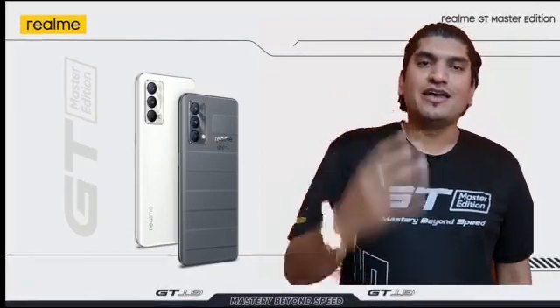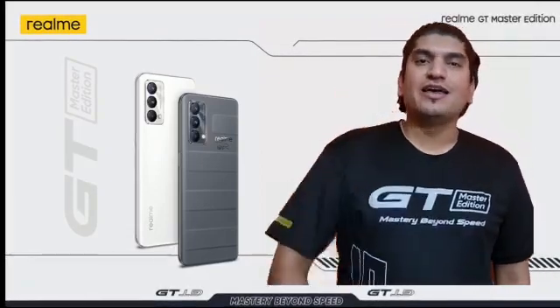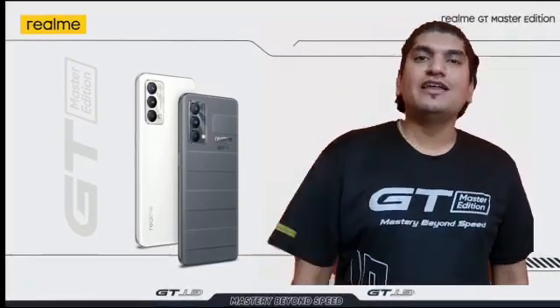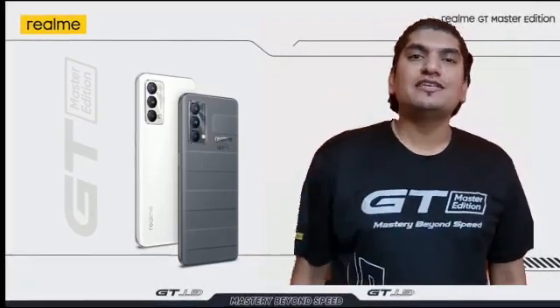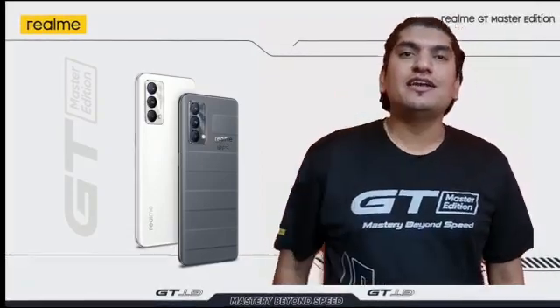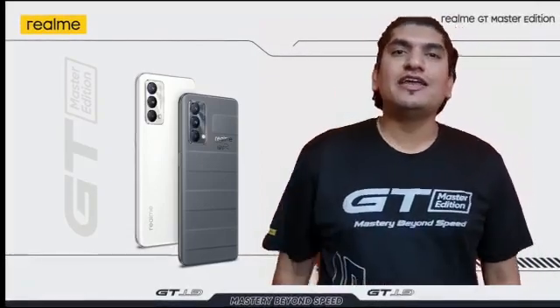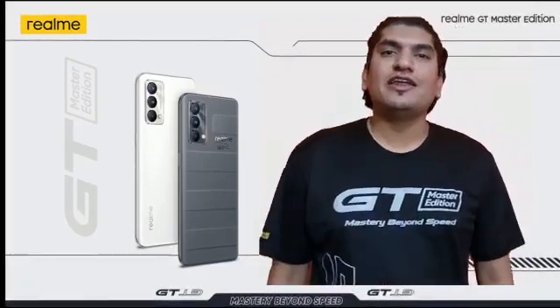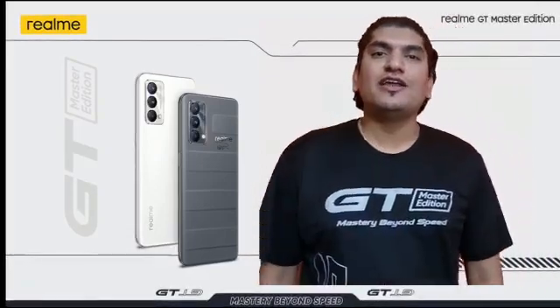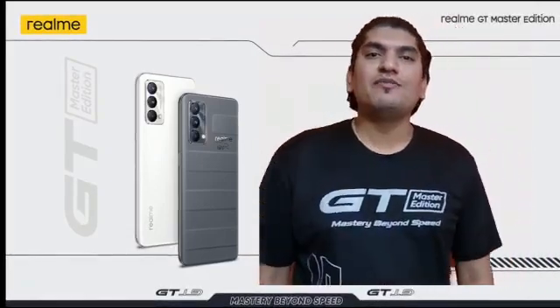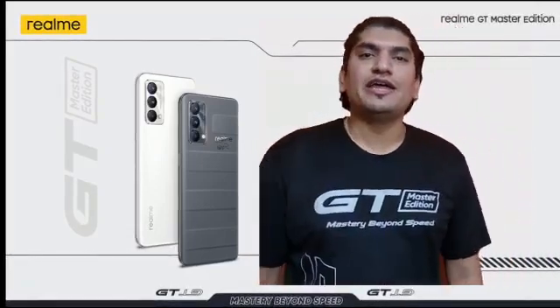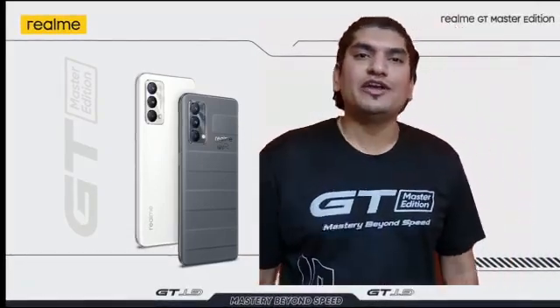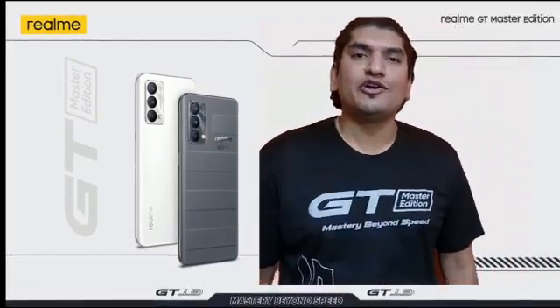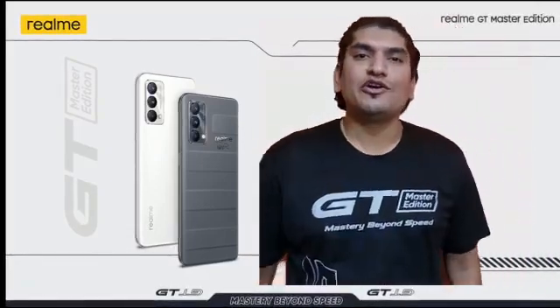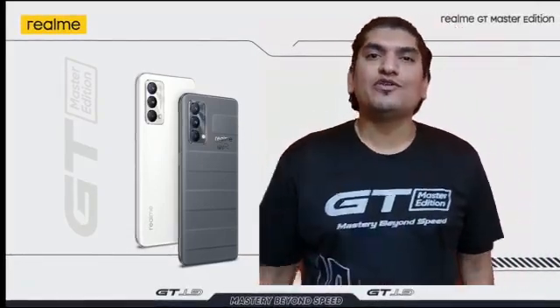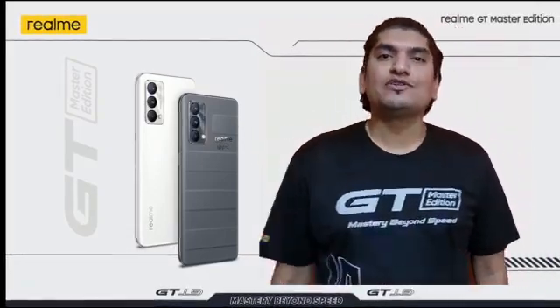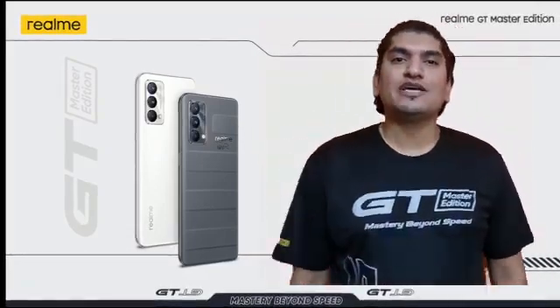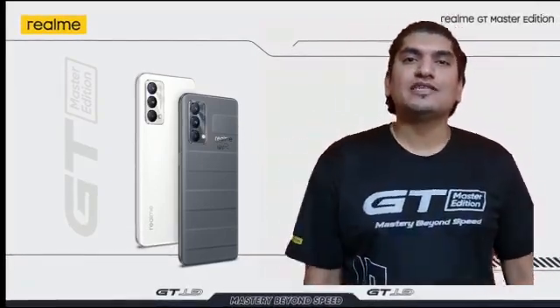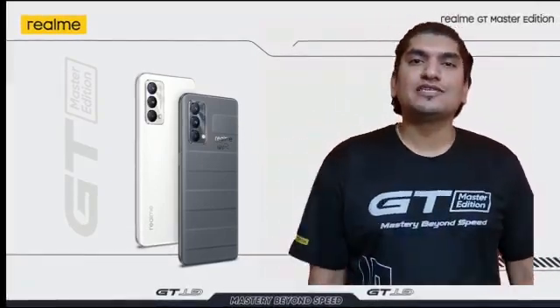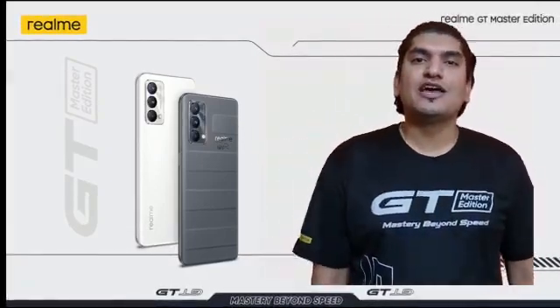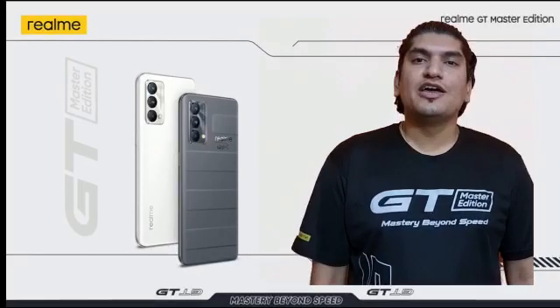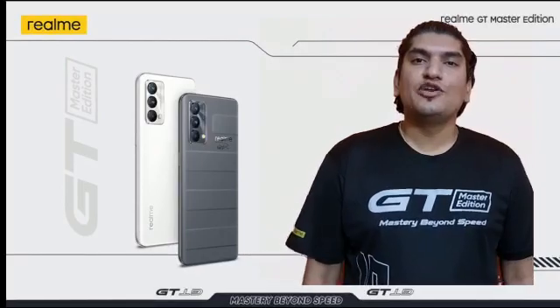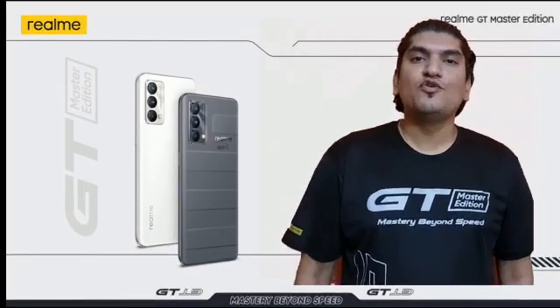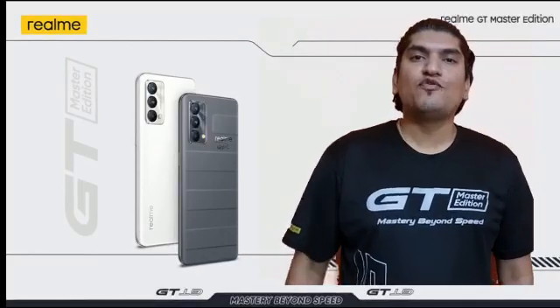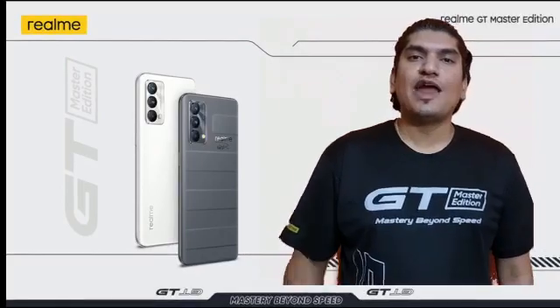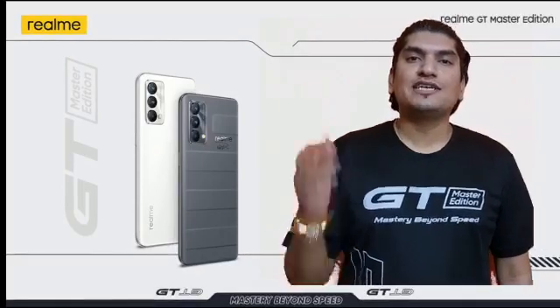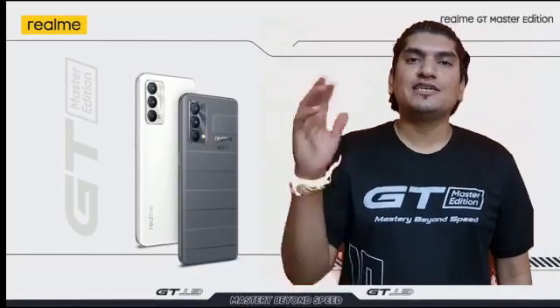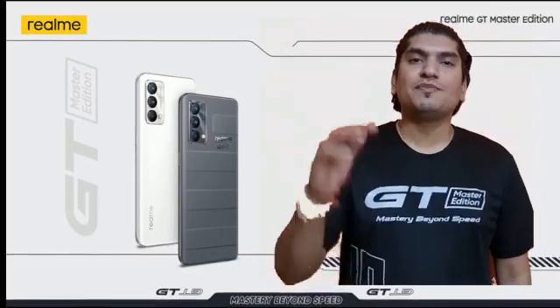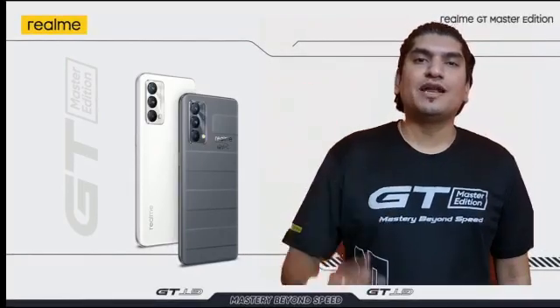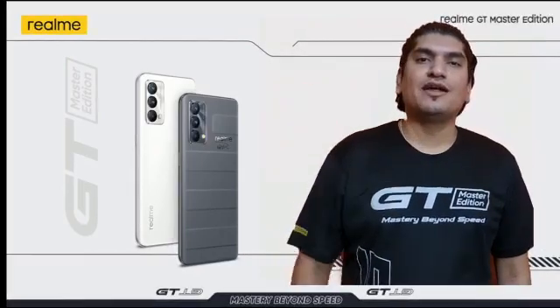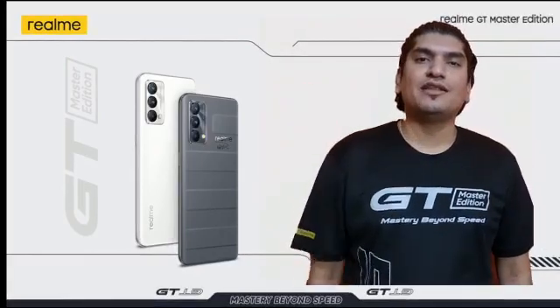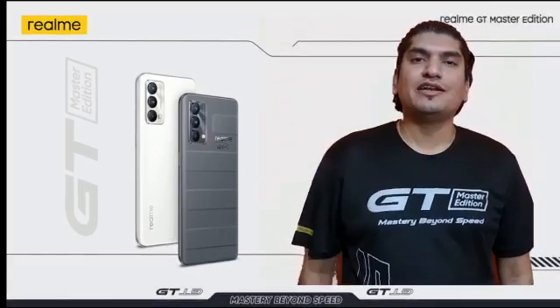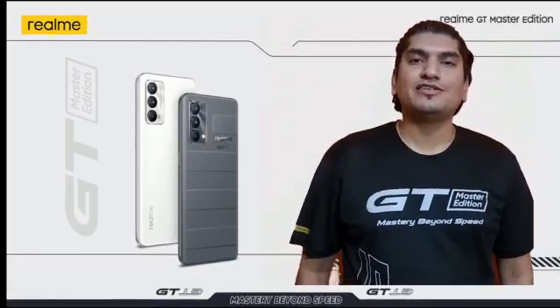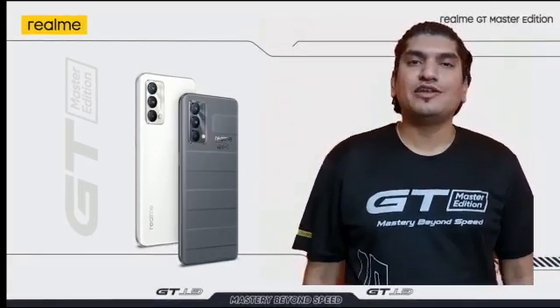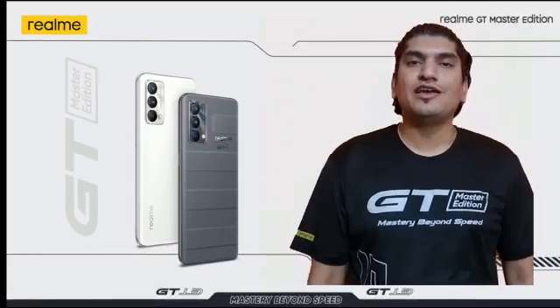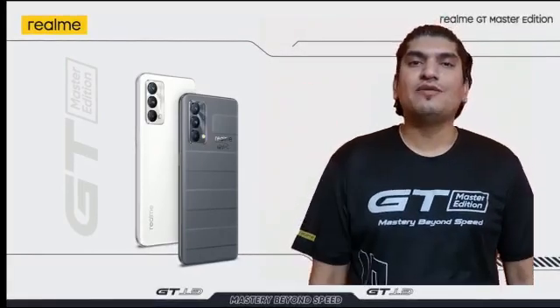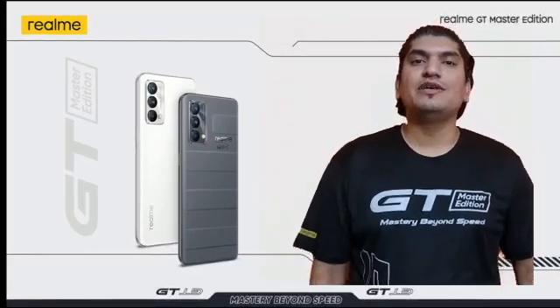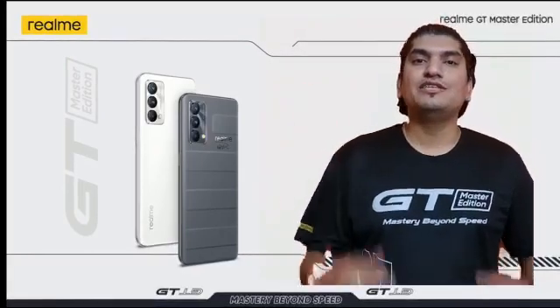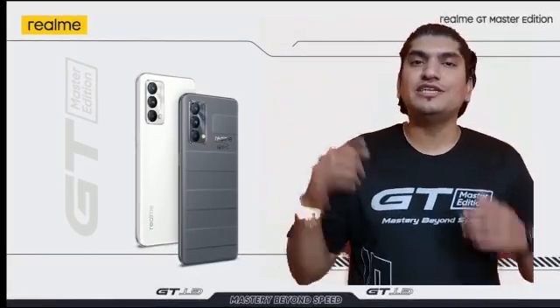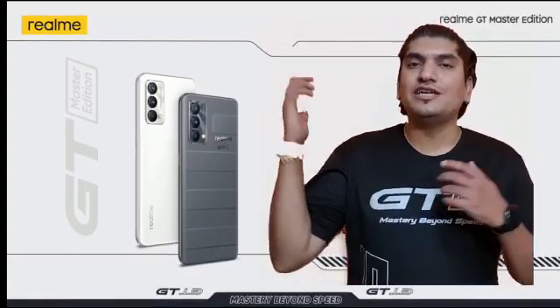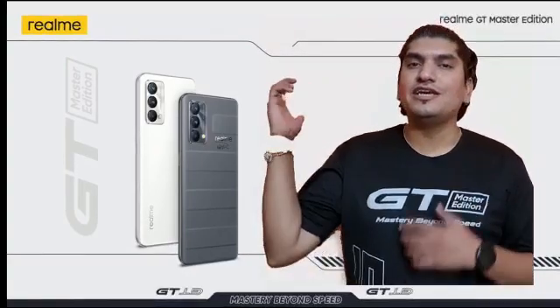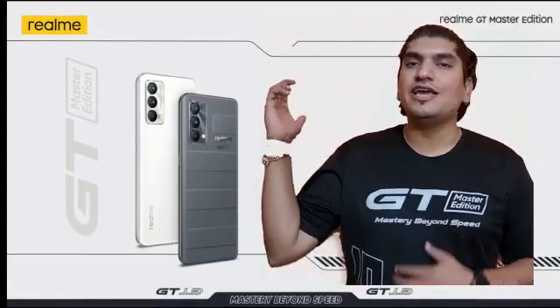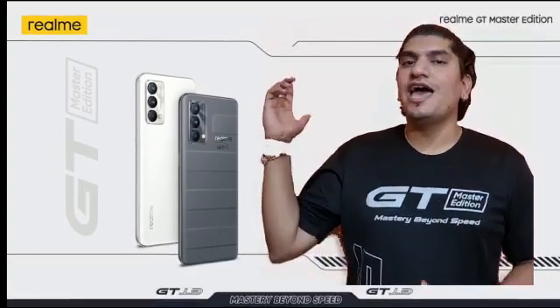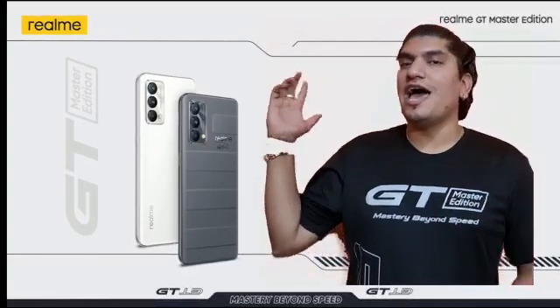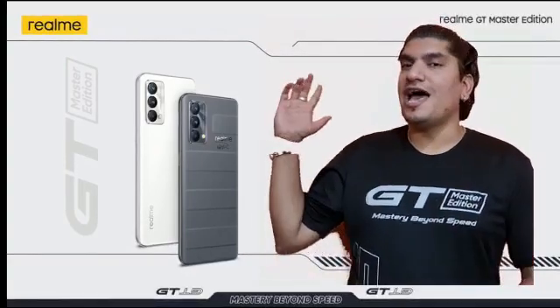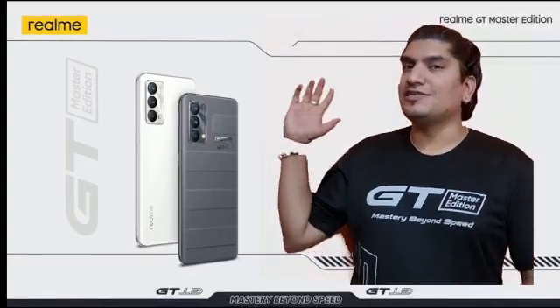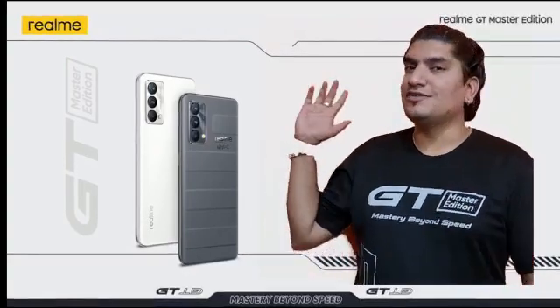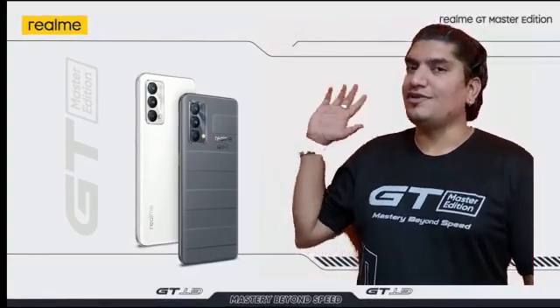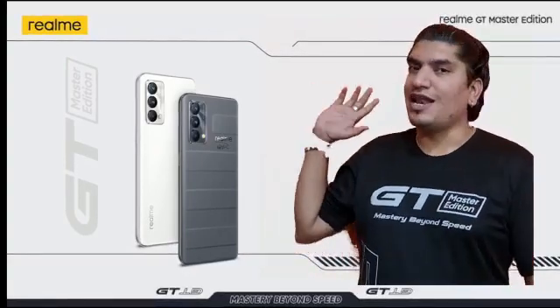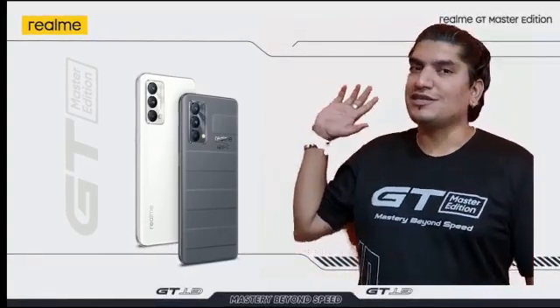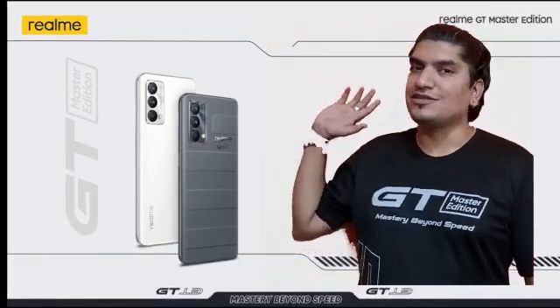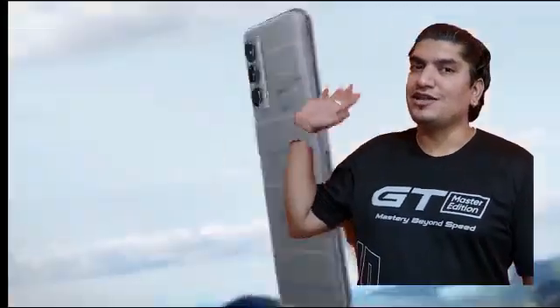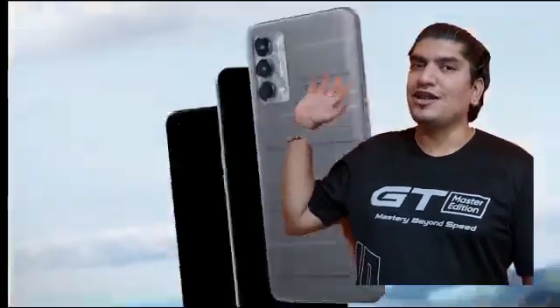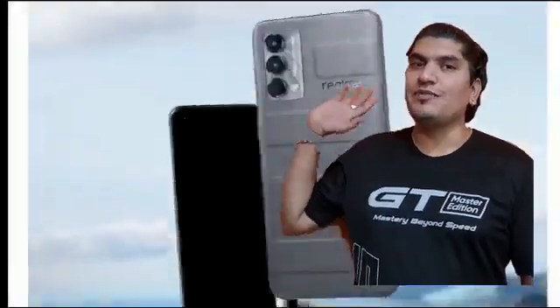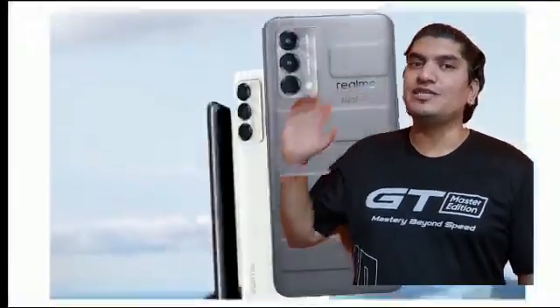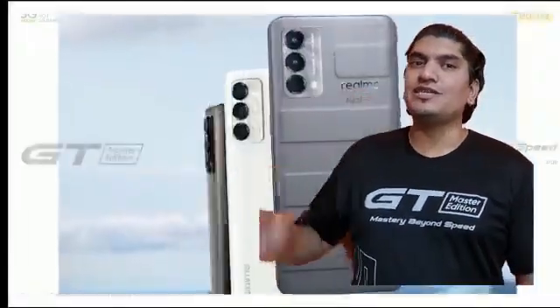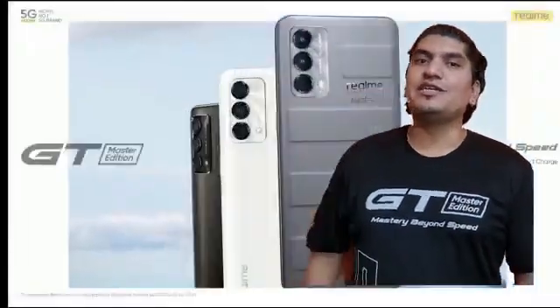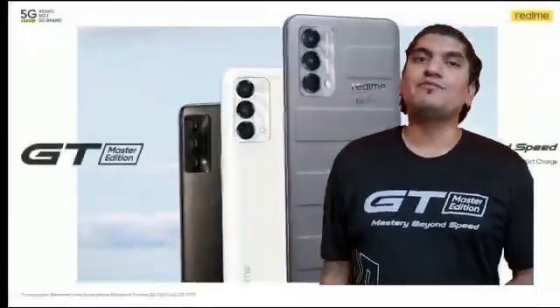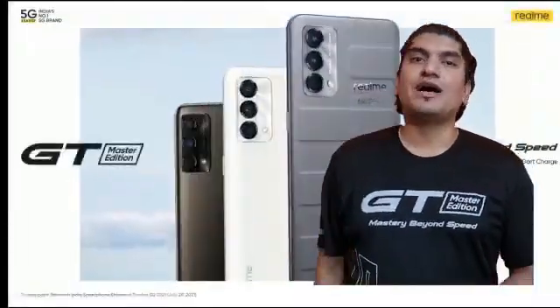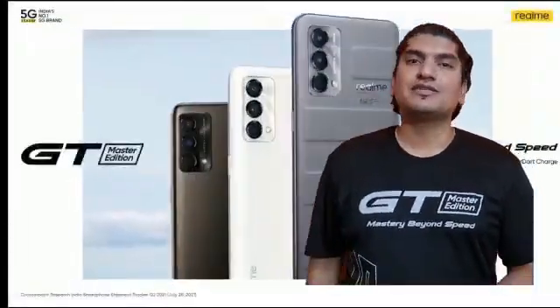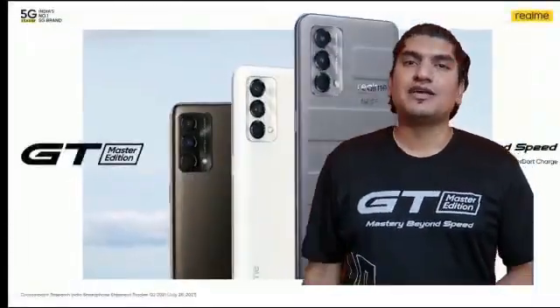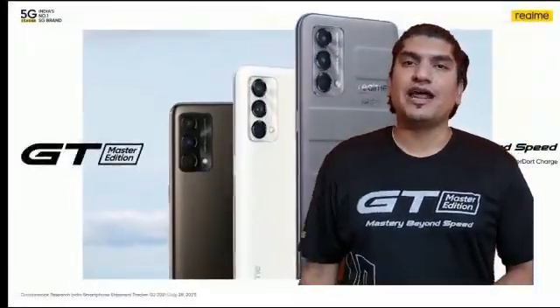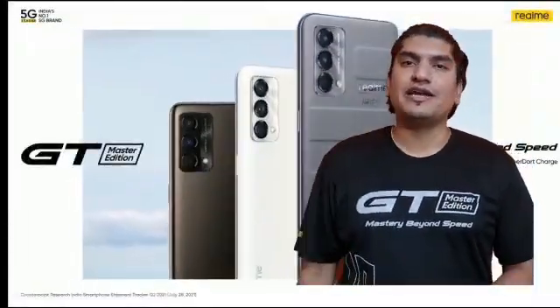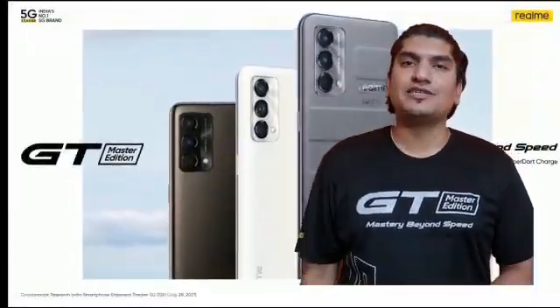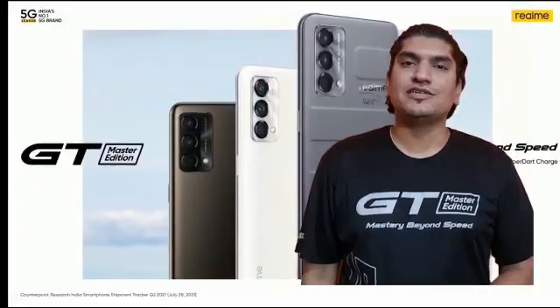And recently, Realme introduced its new flagship killer — that is Realme GT as well as Realme GT Master Edition.